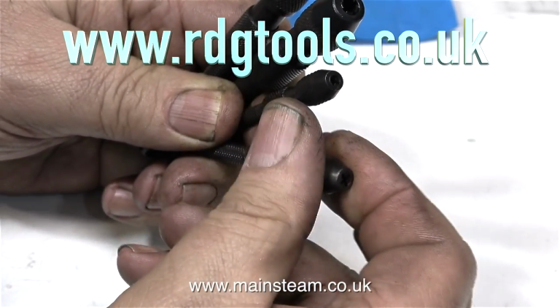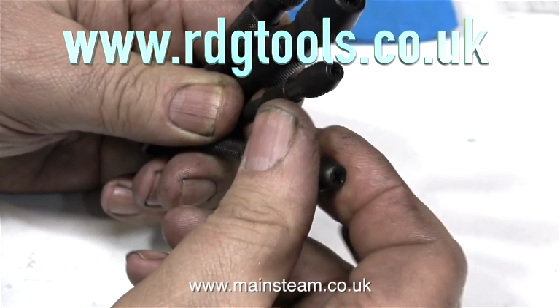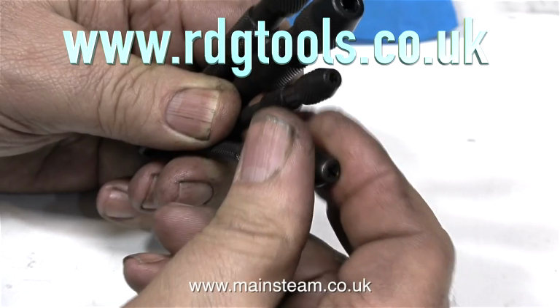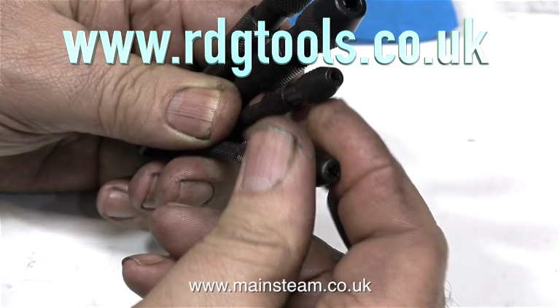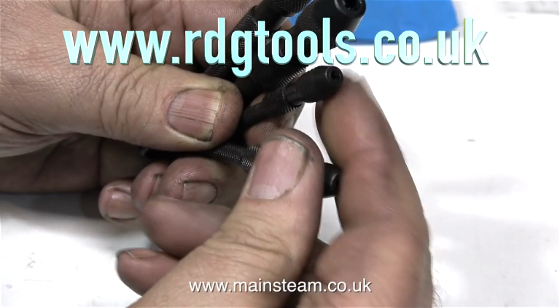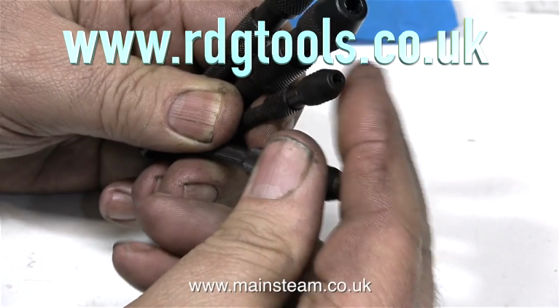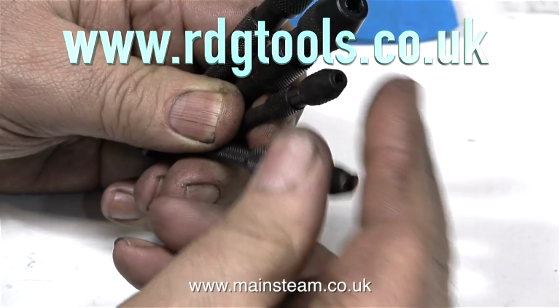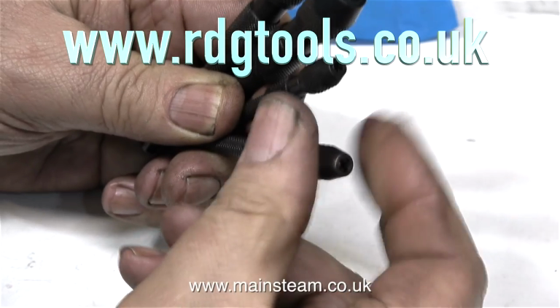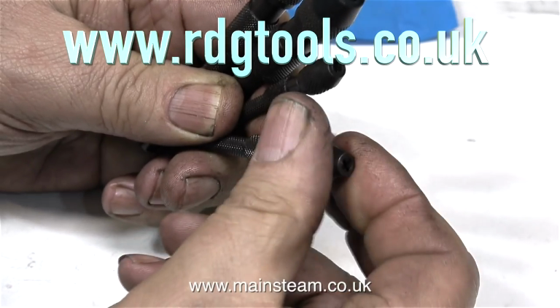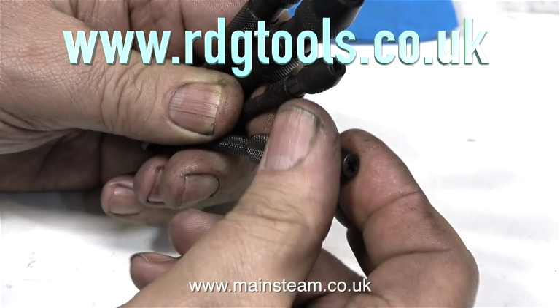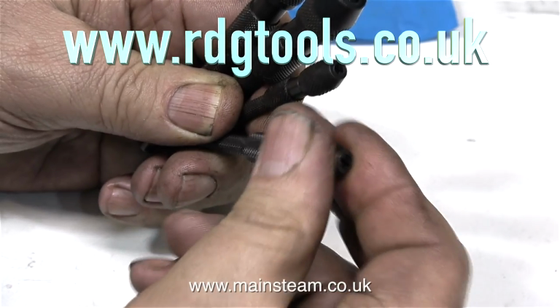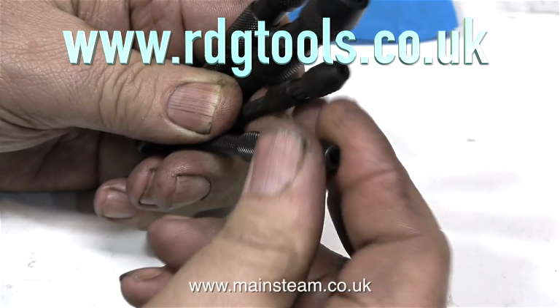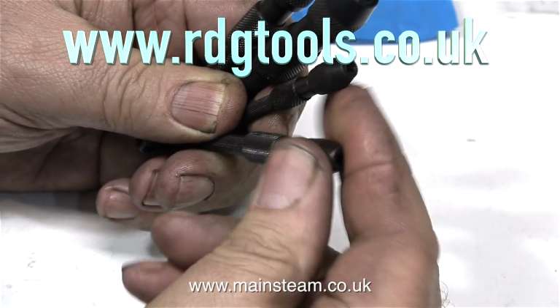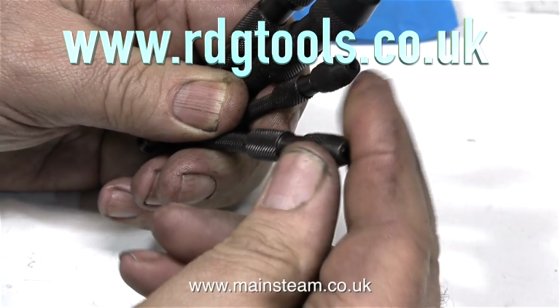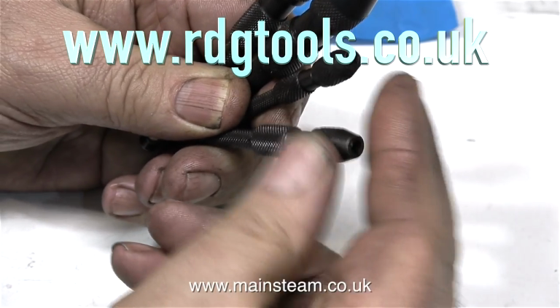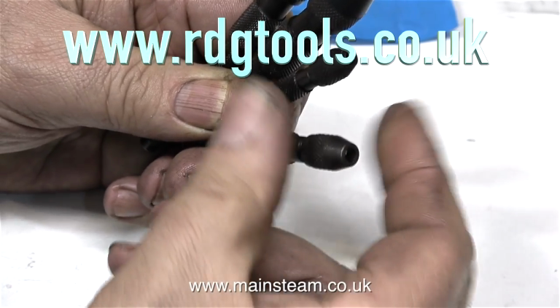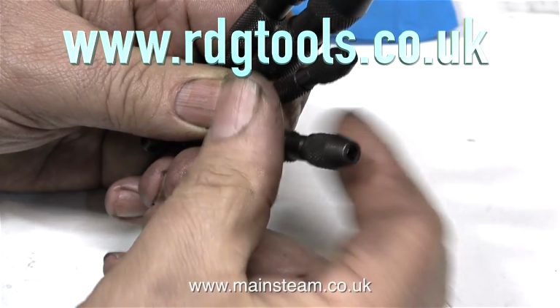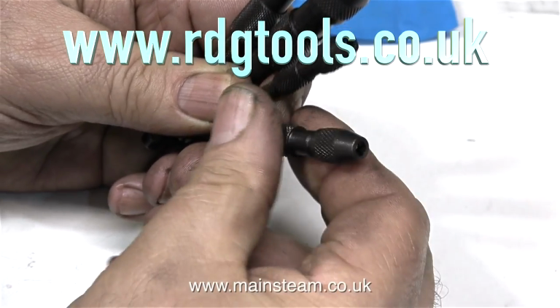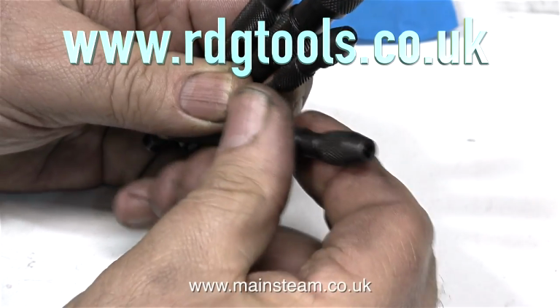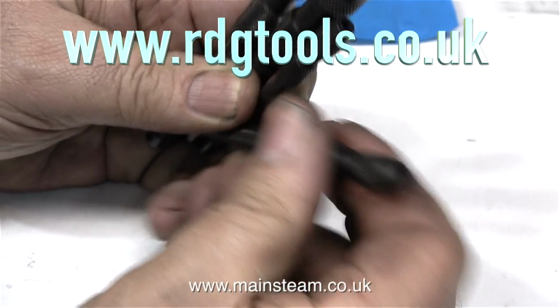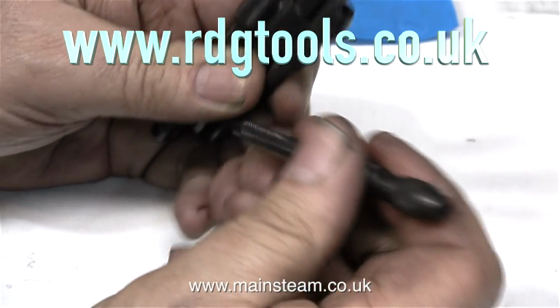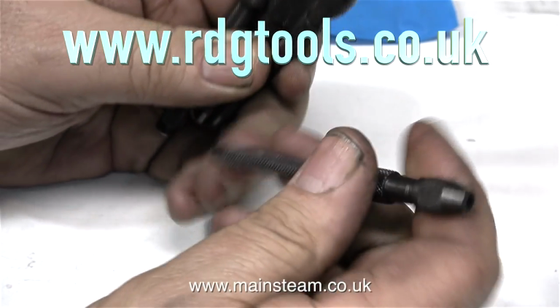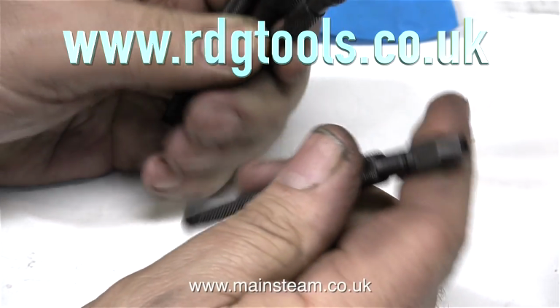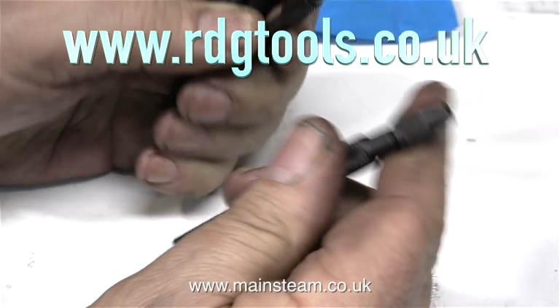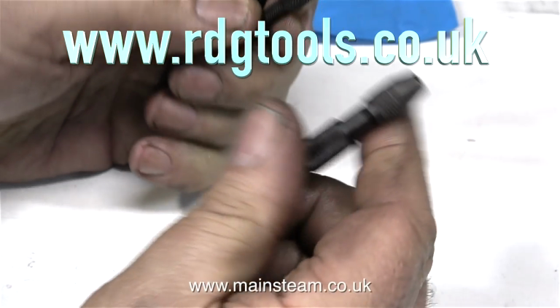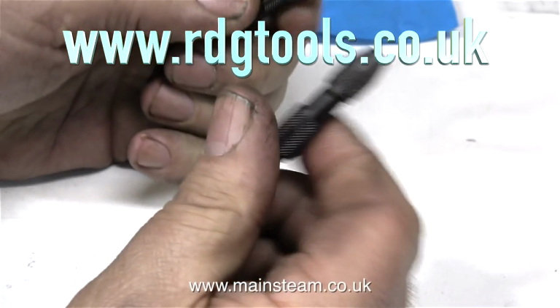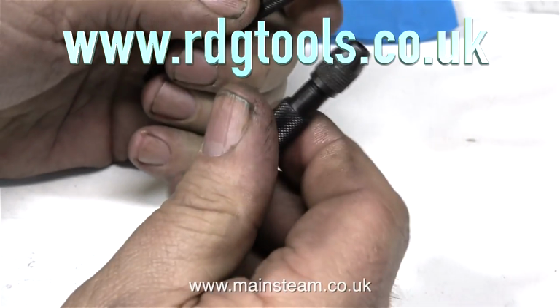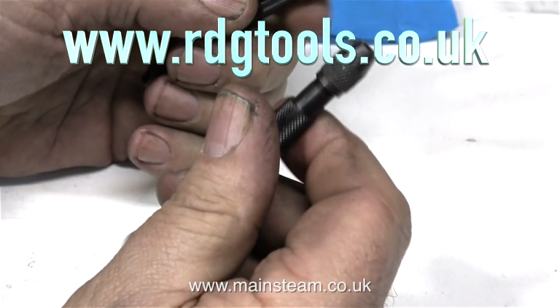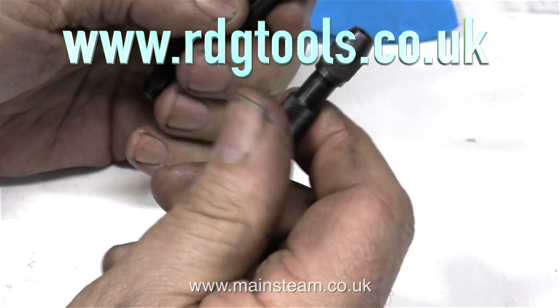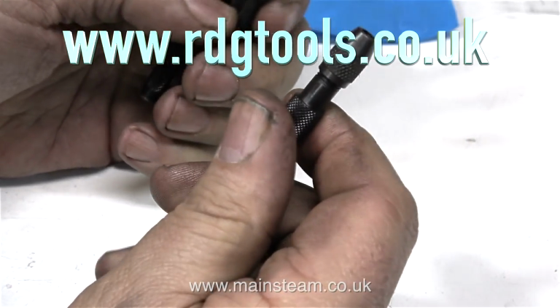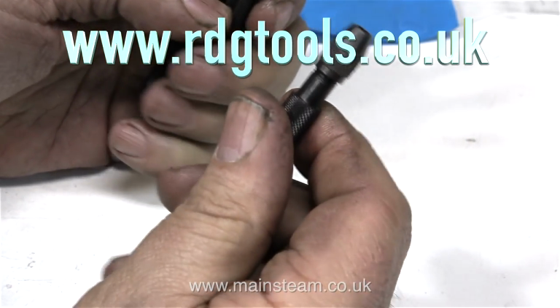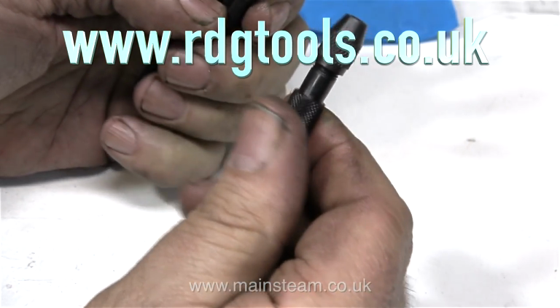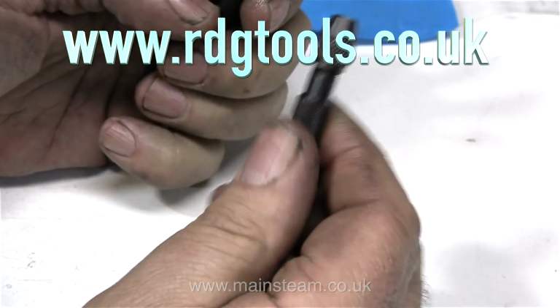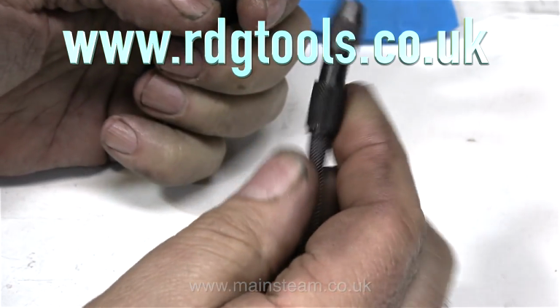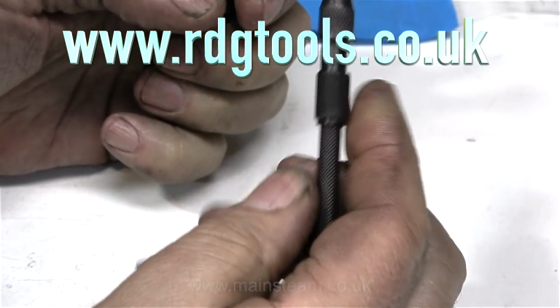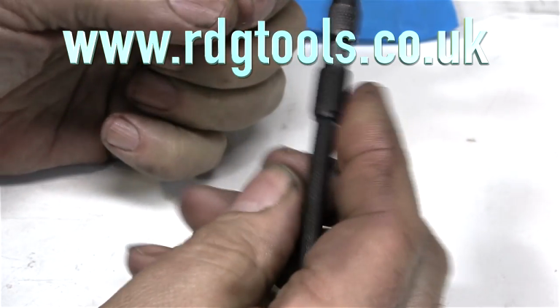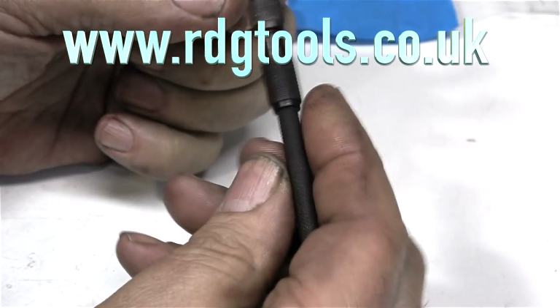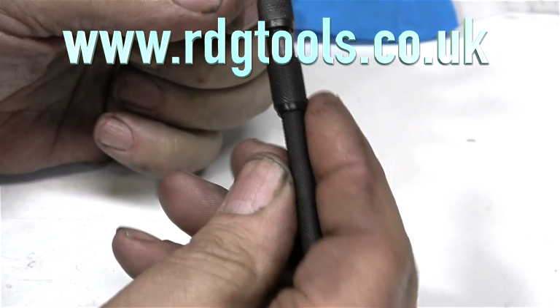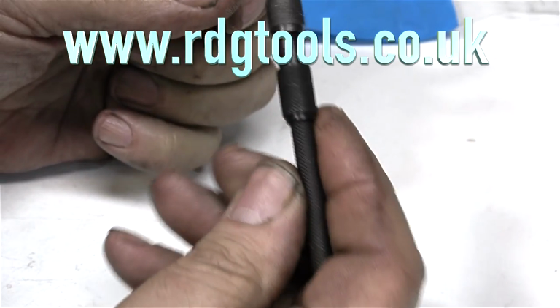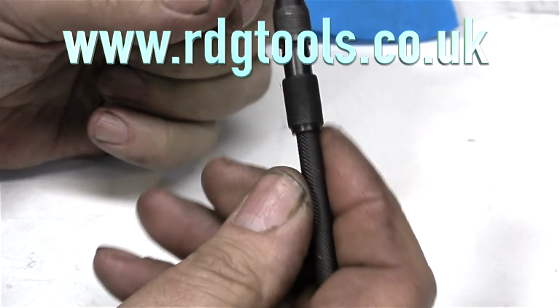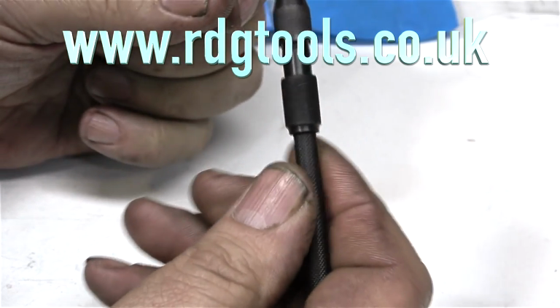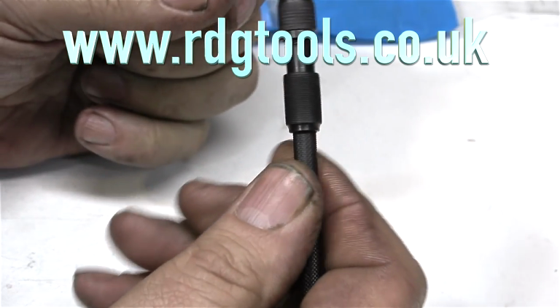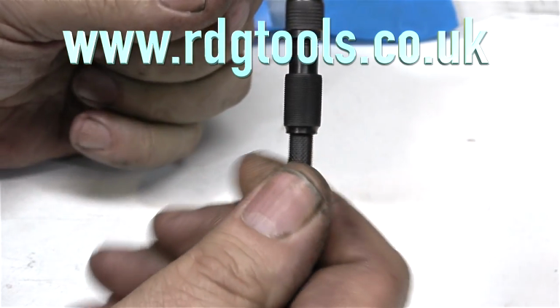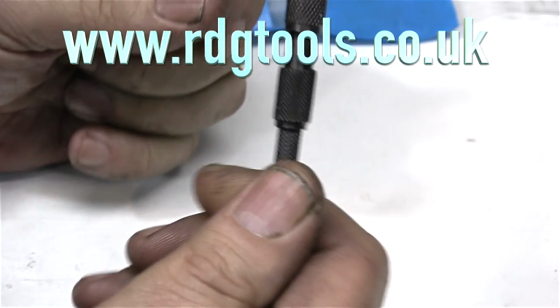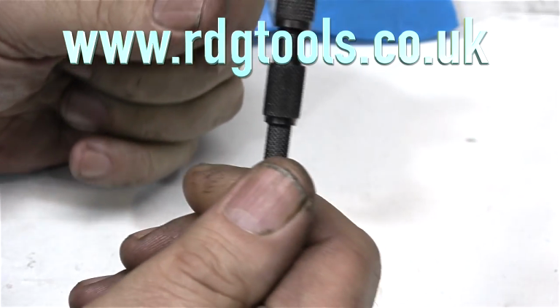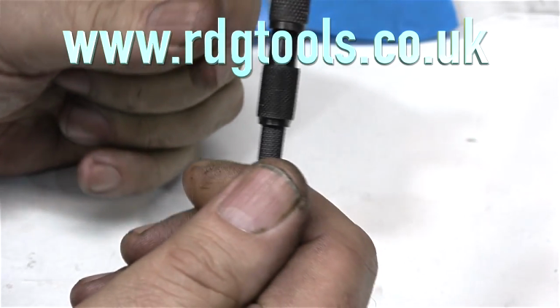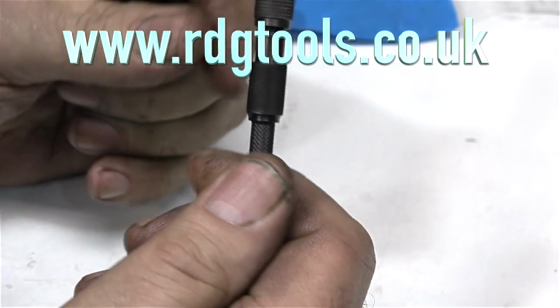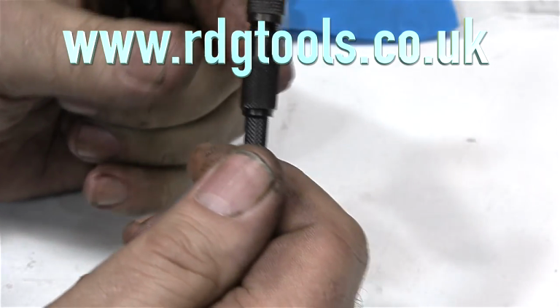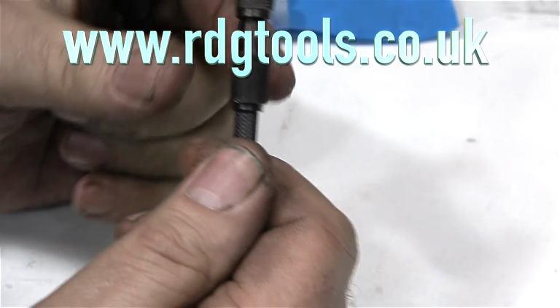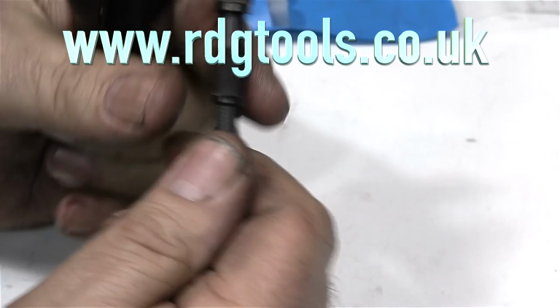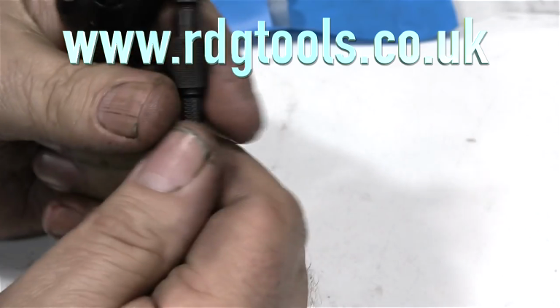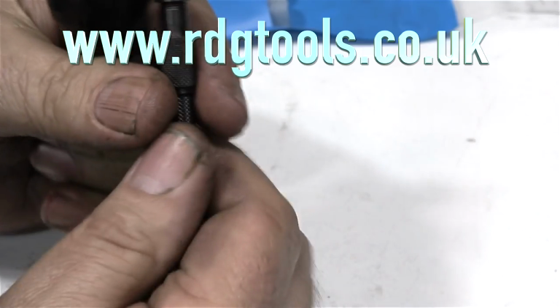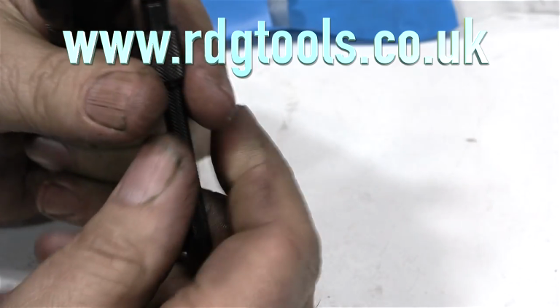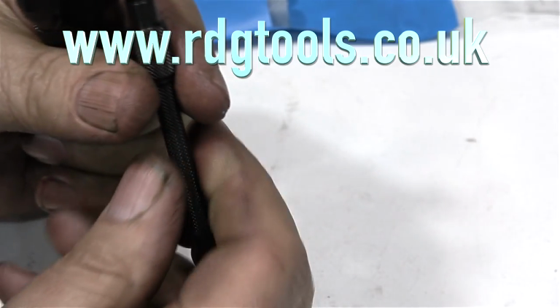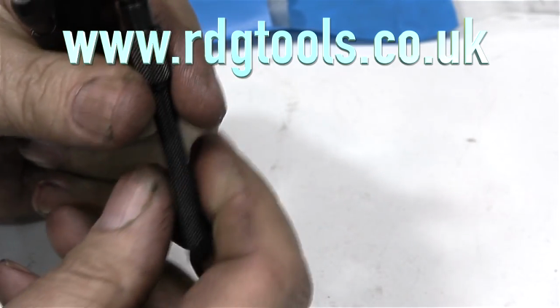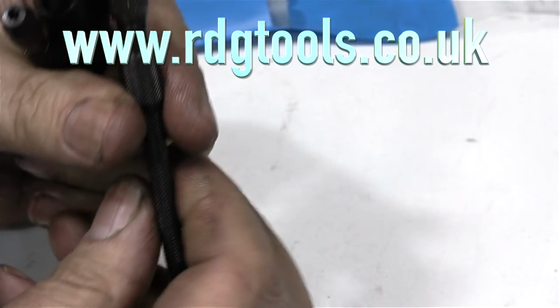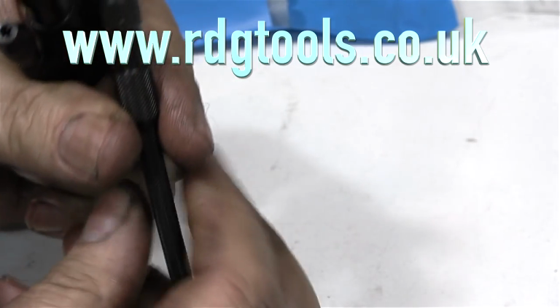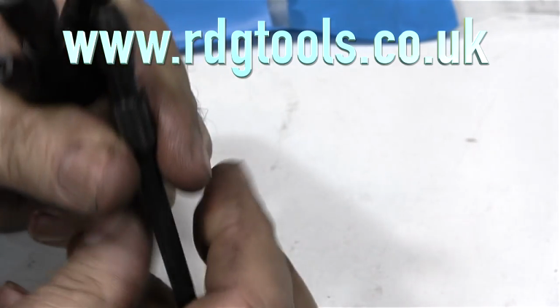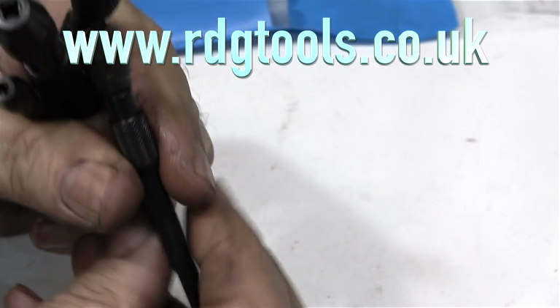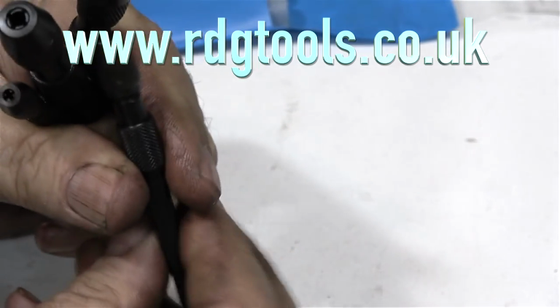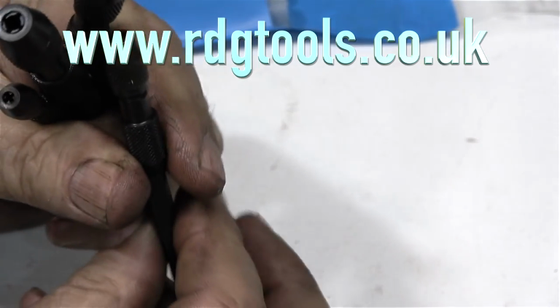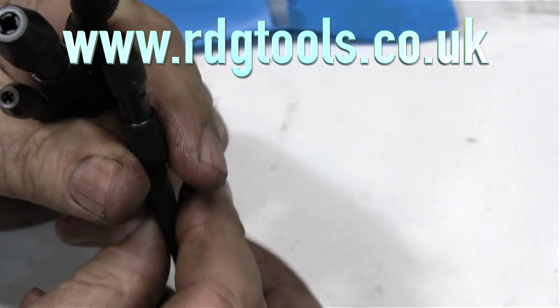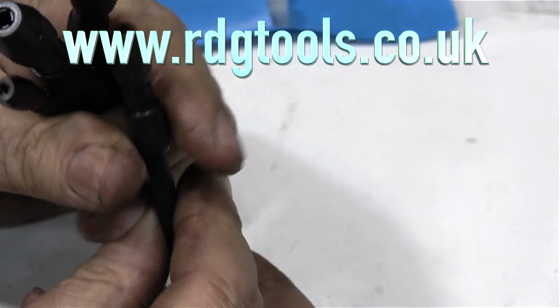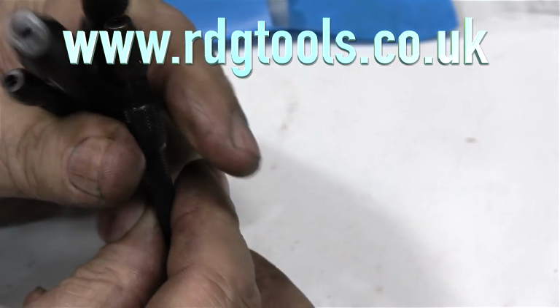So that just about rounds off this episode. Thanks for watching, and I hope you found it useful.